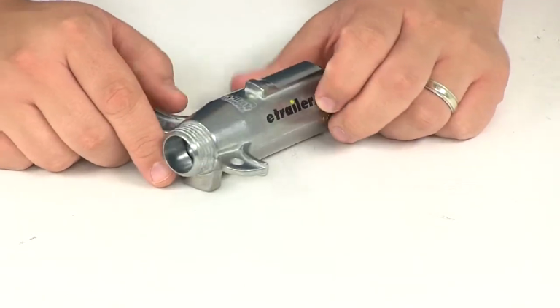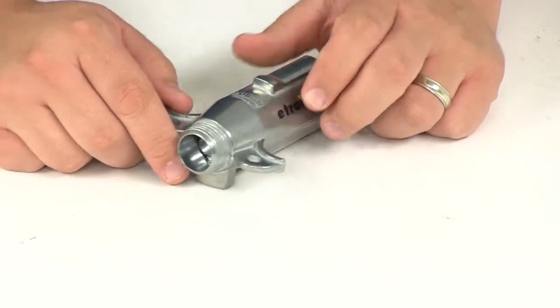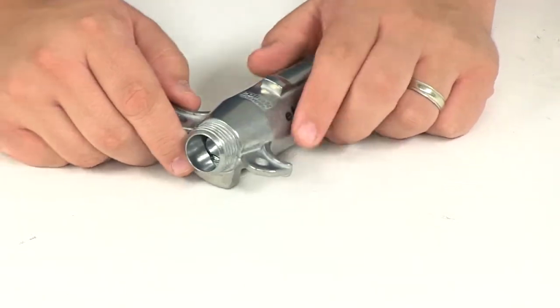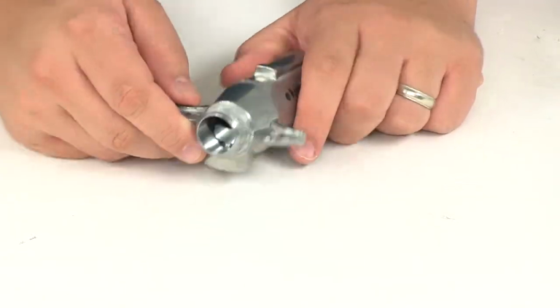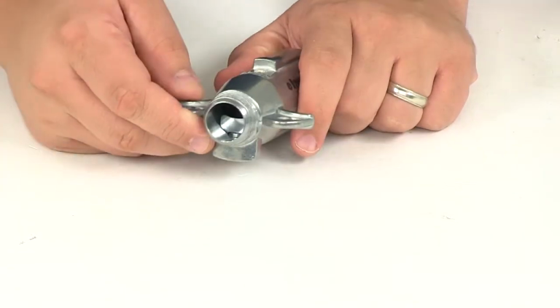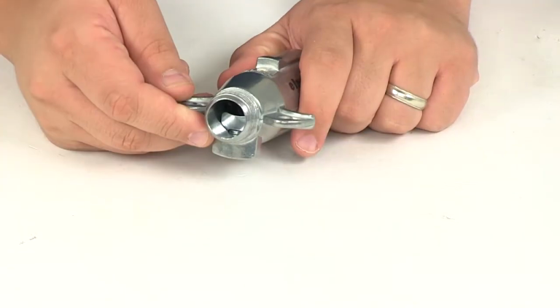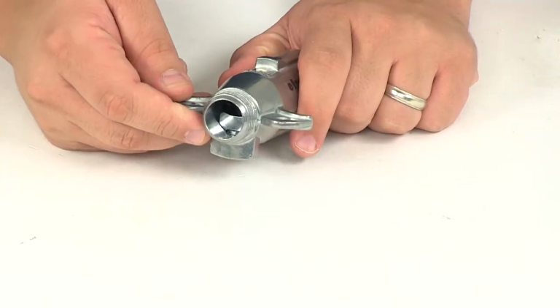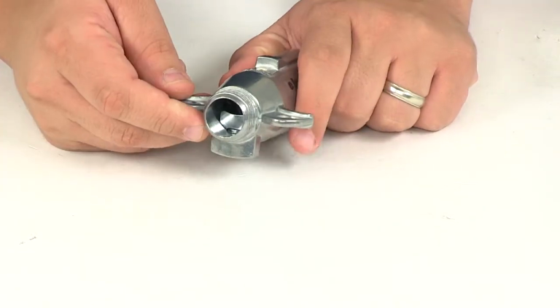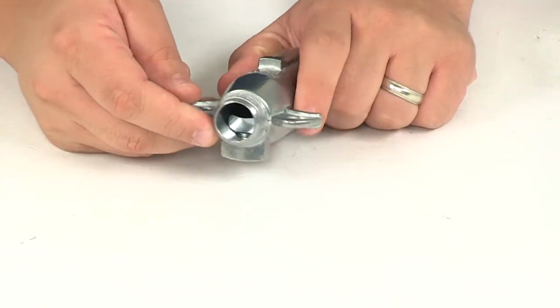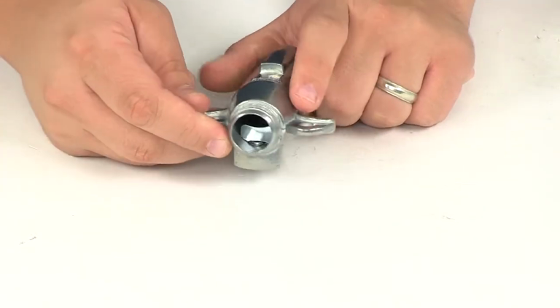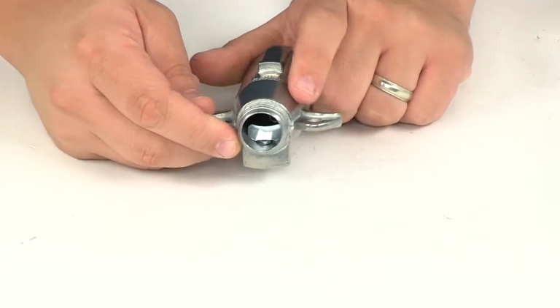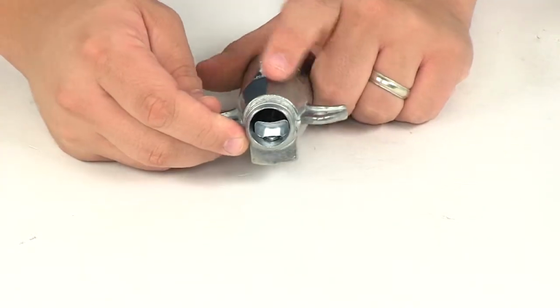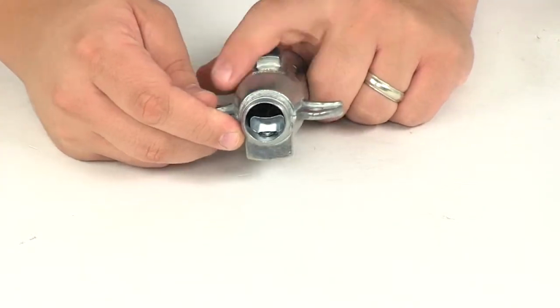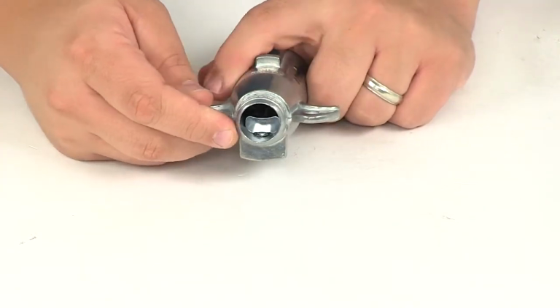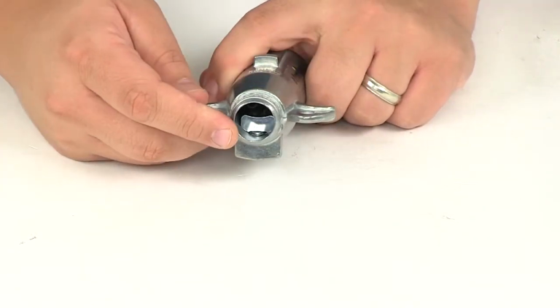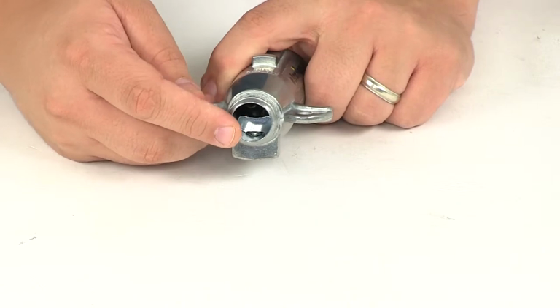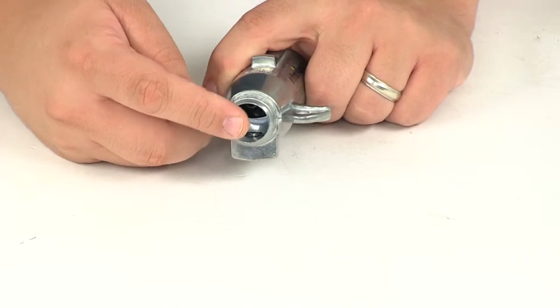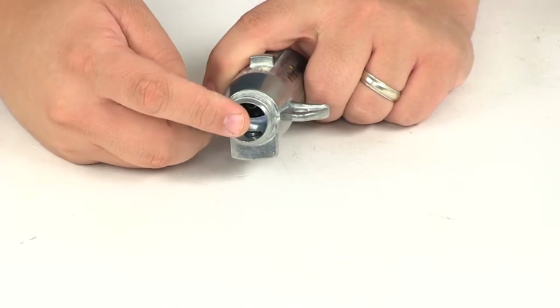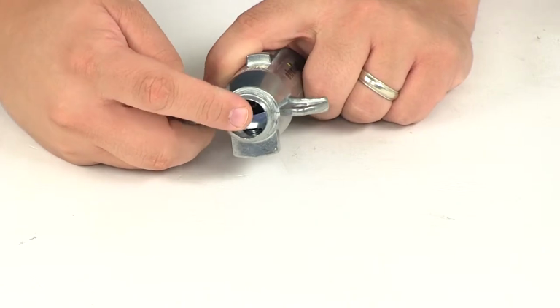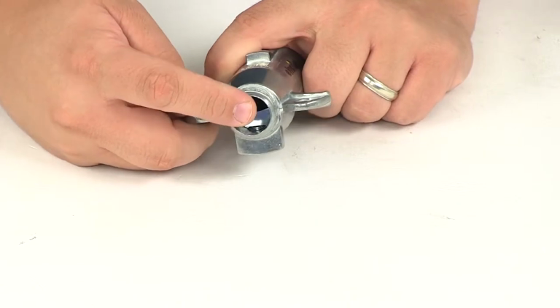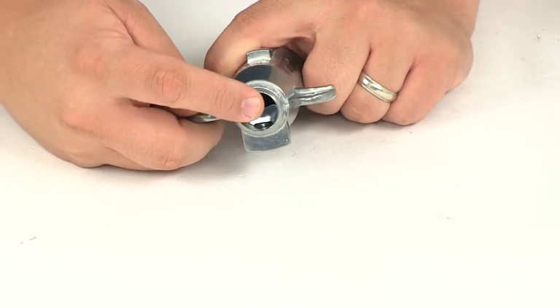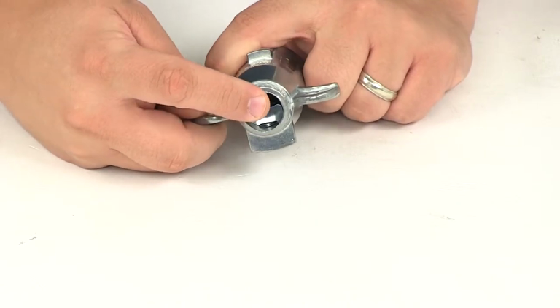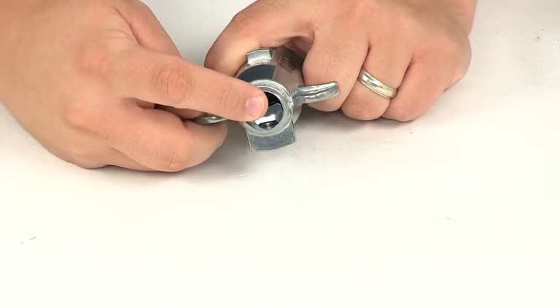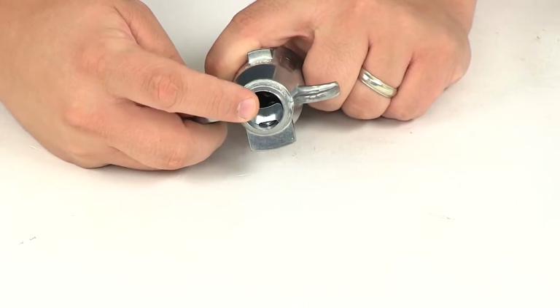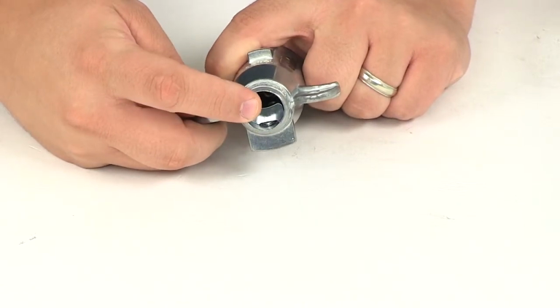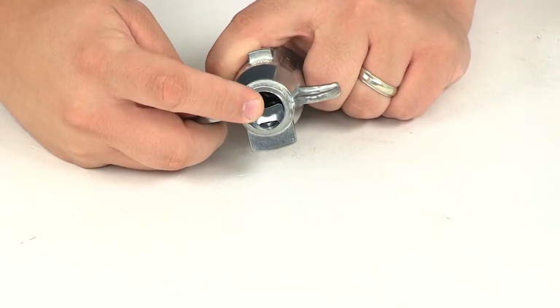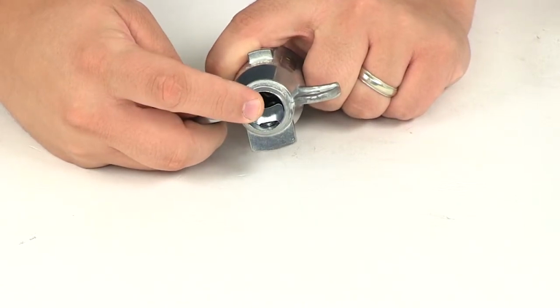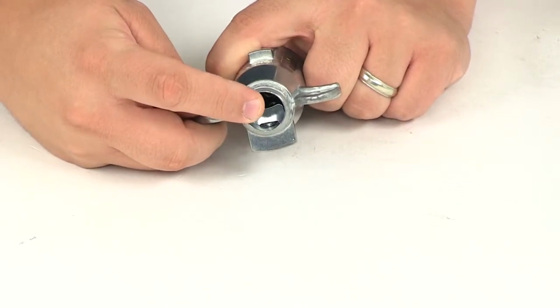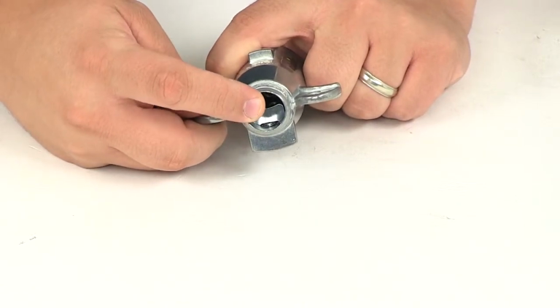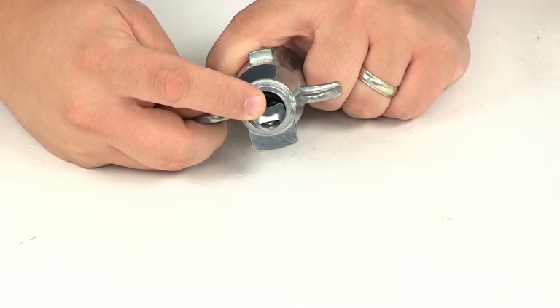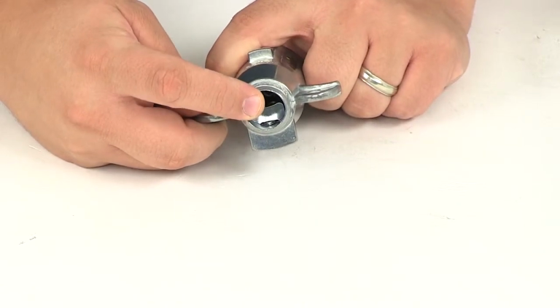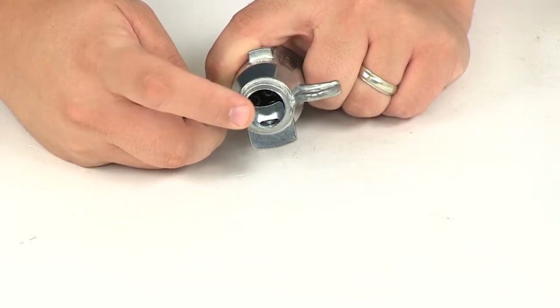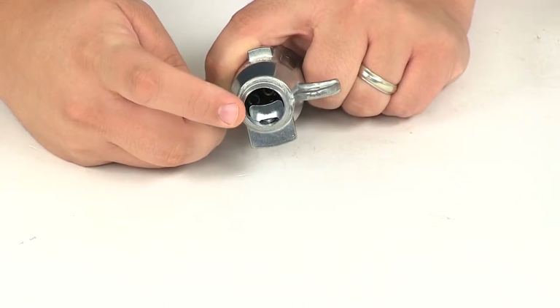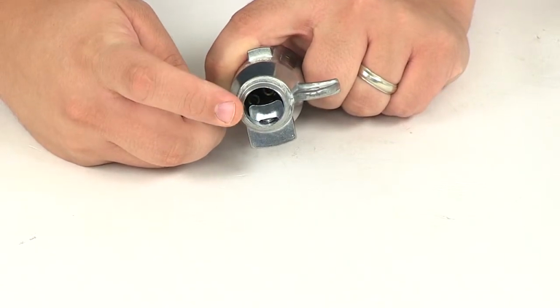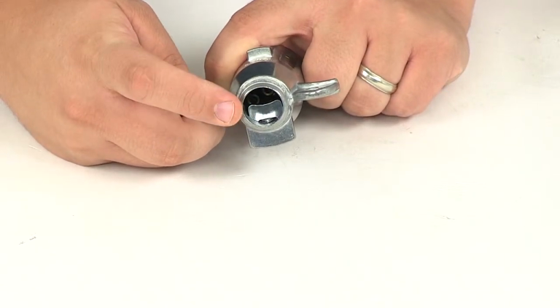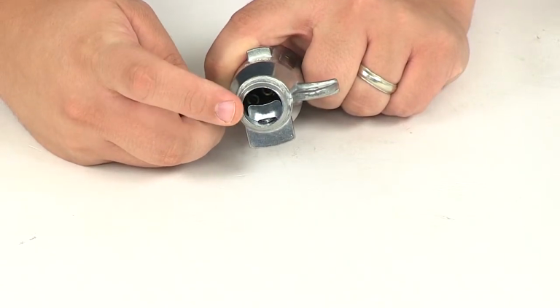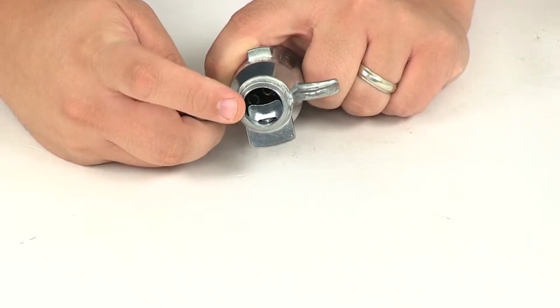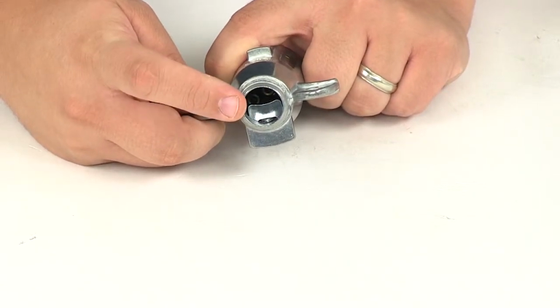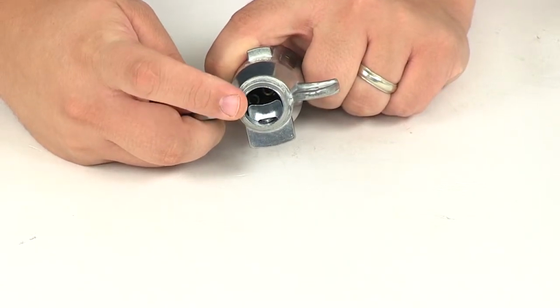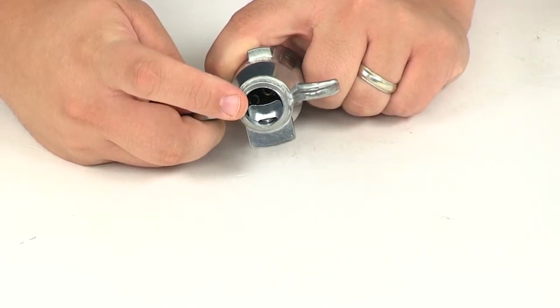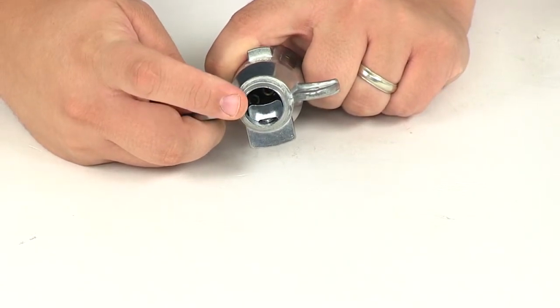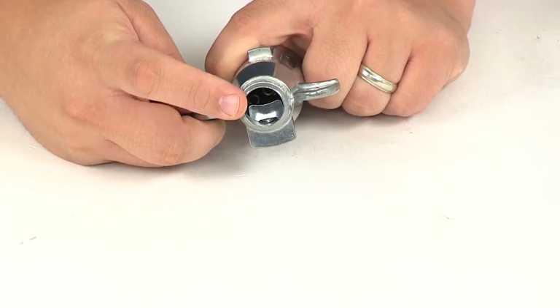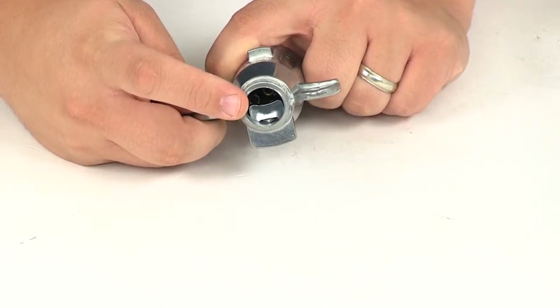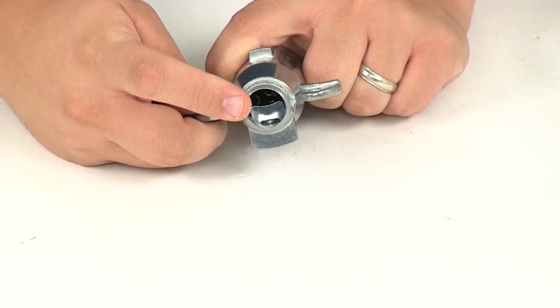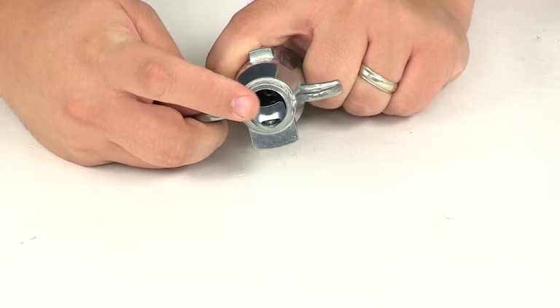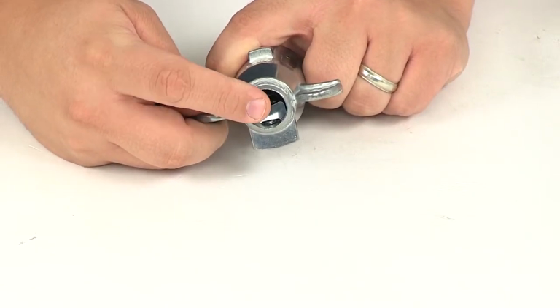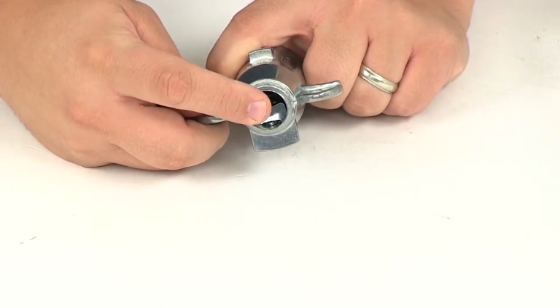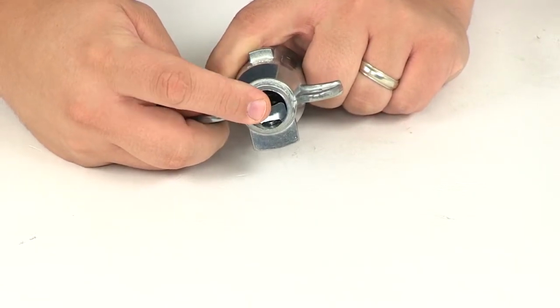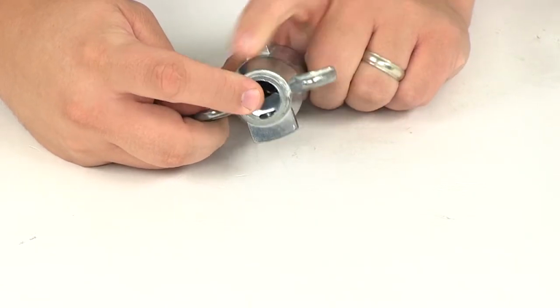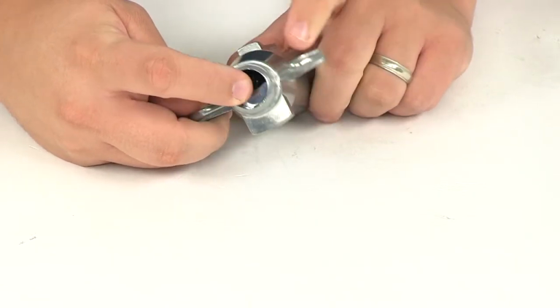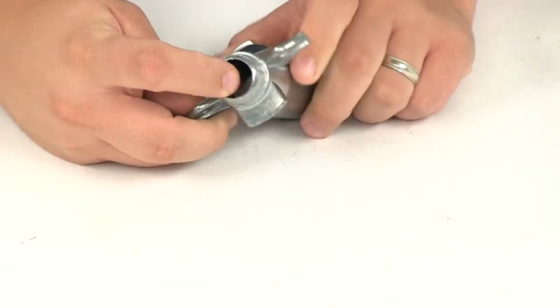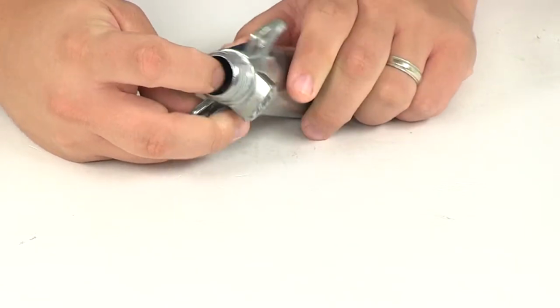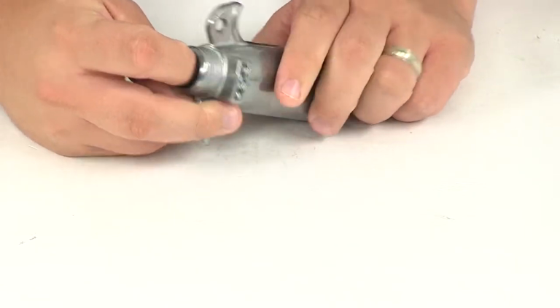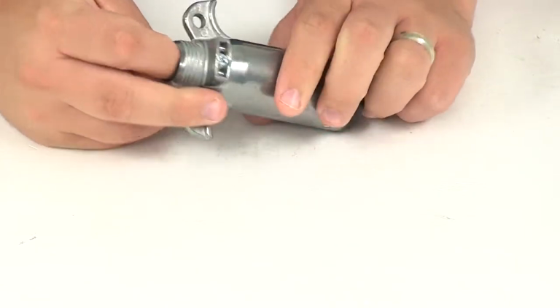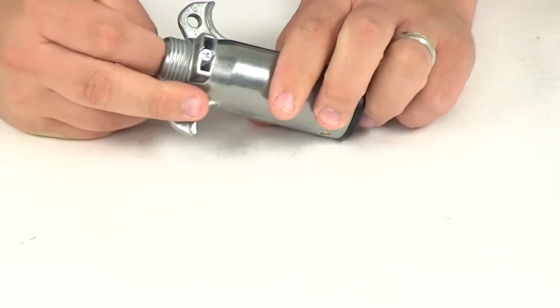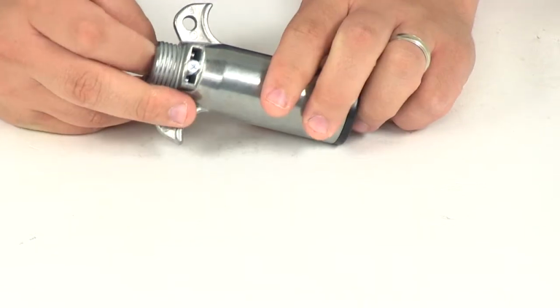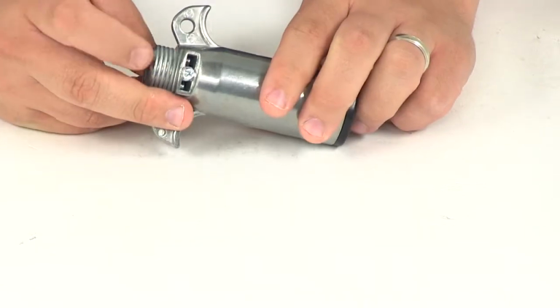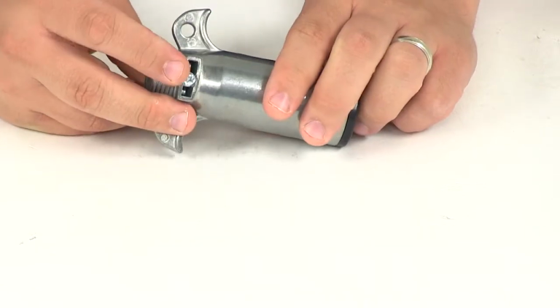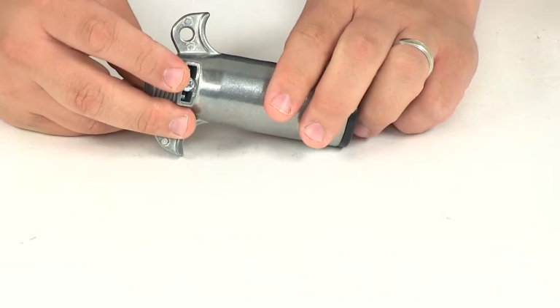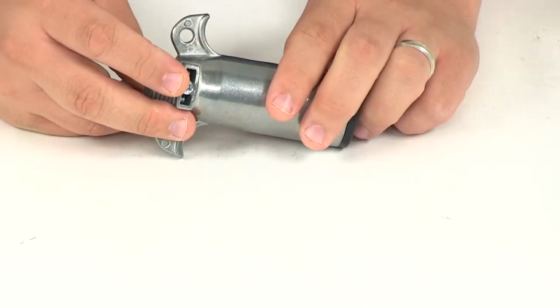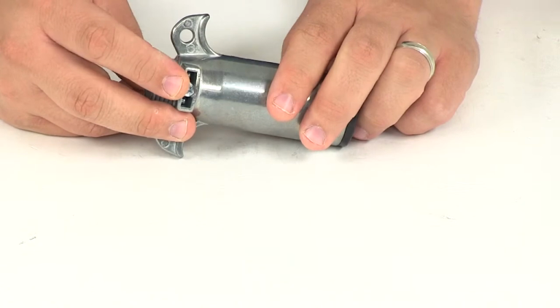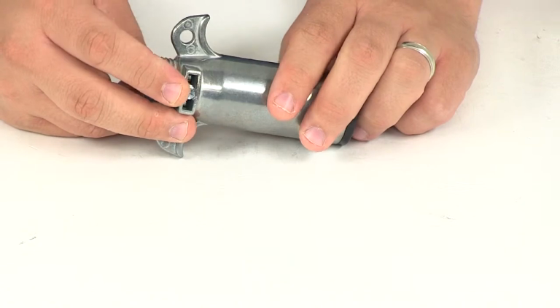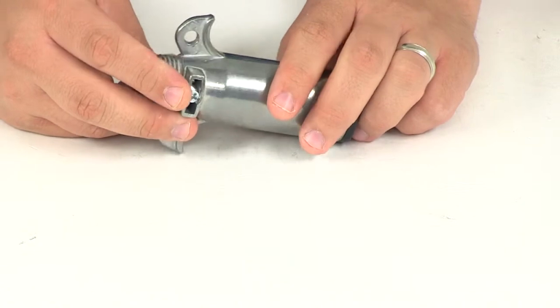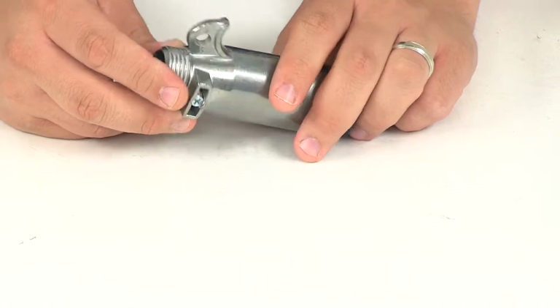It features a cable lock system. You can see that little retention plate in there, and it also has a retainer screw.